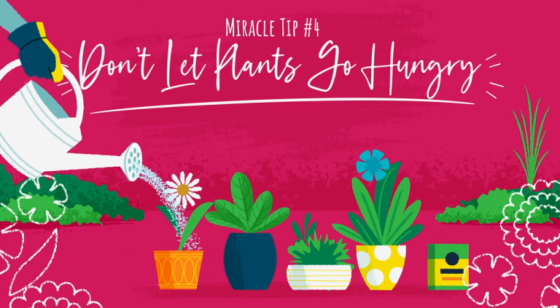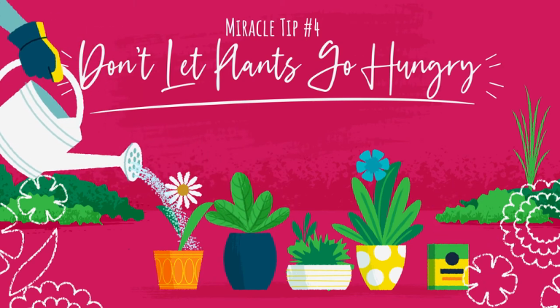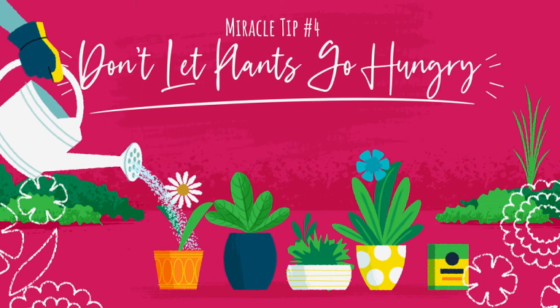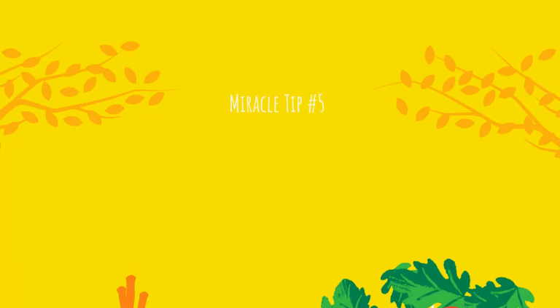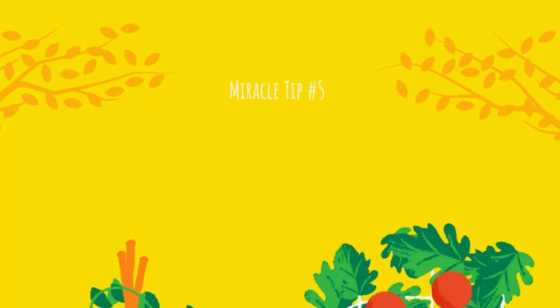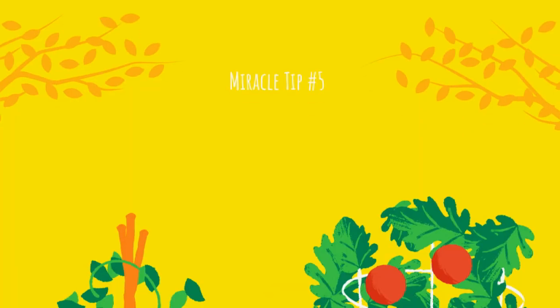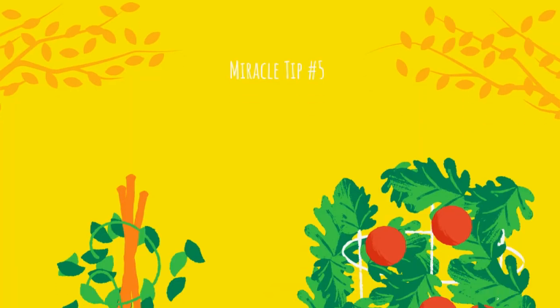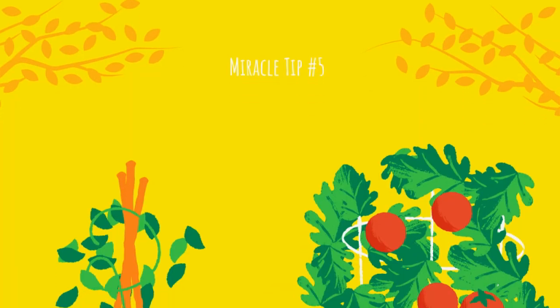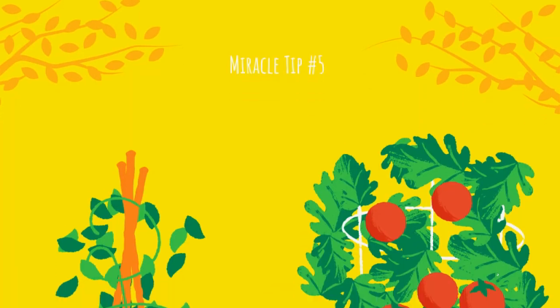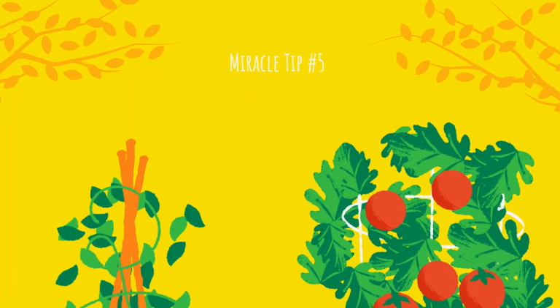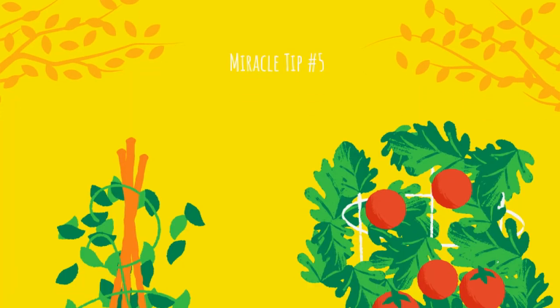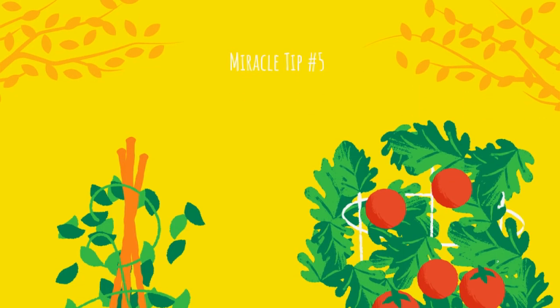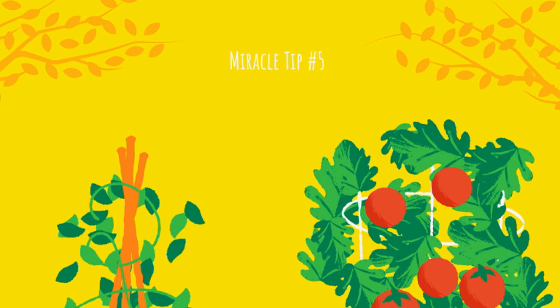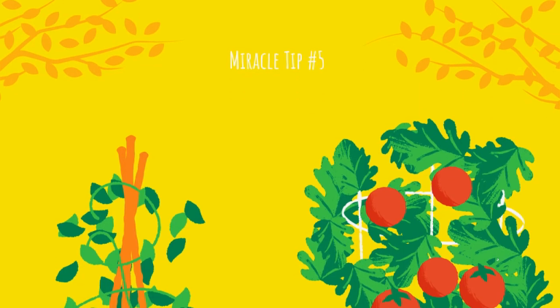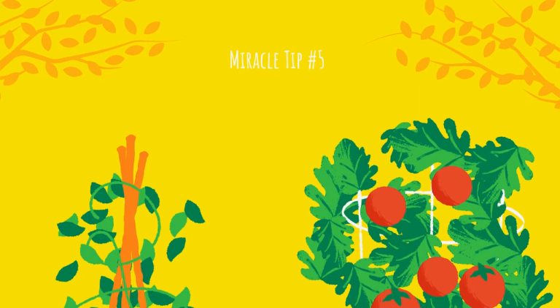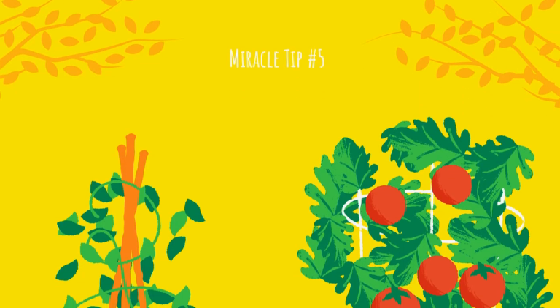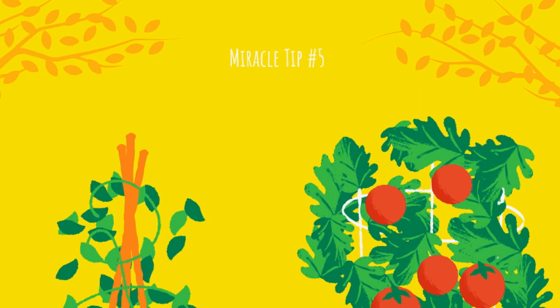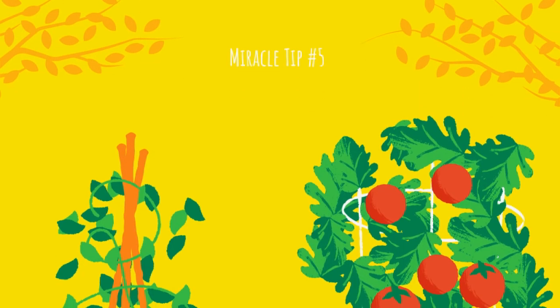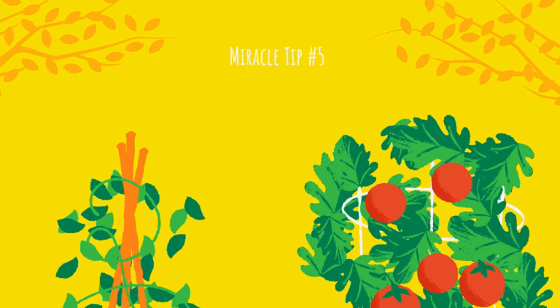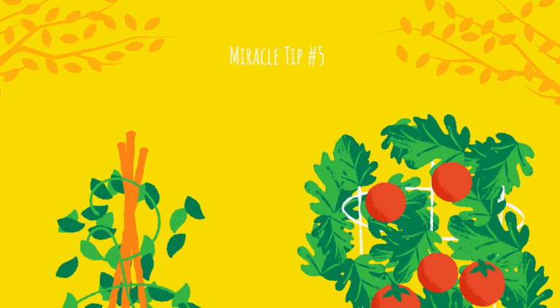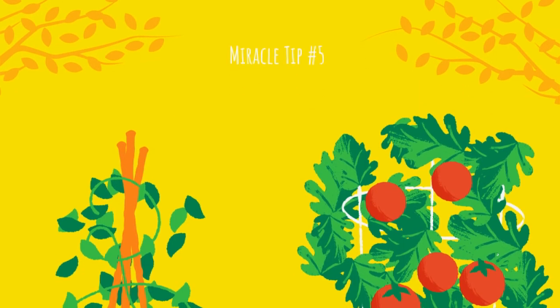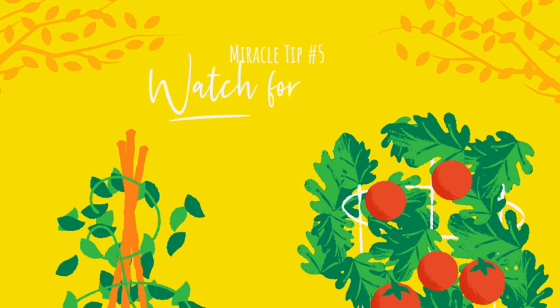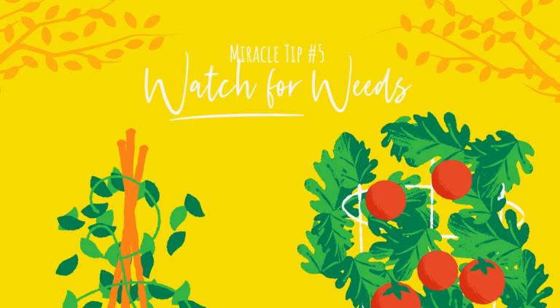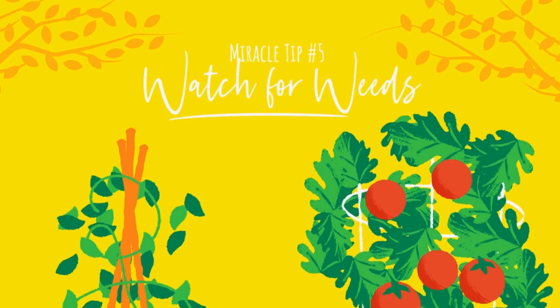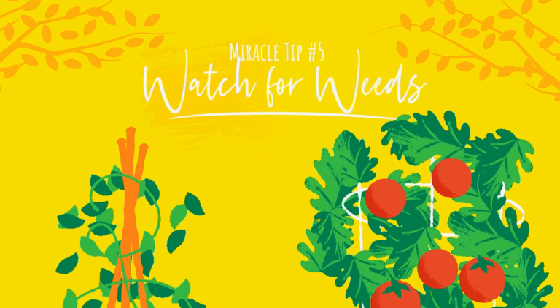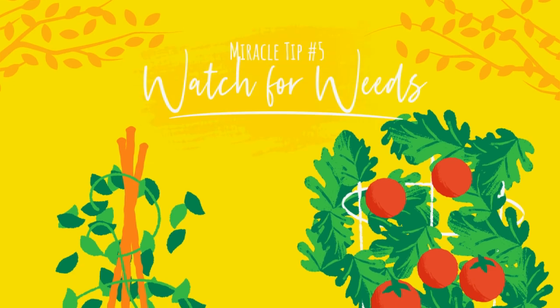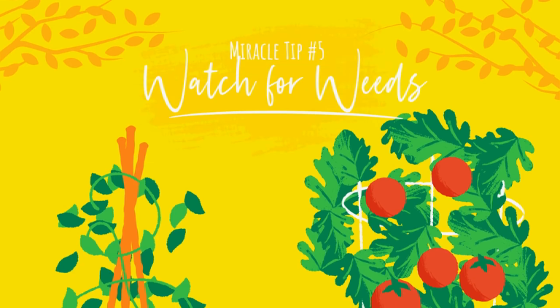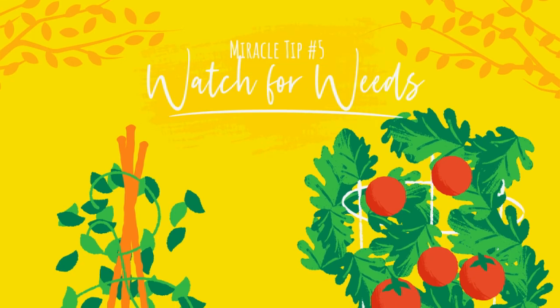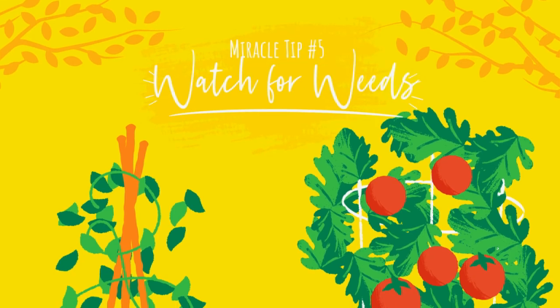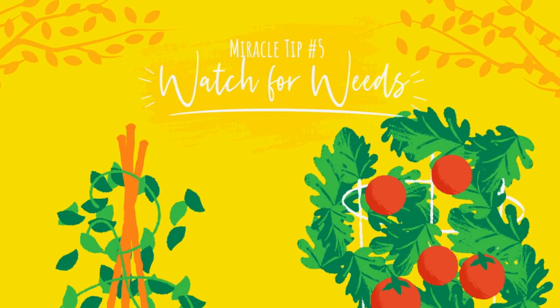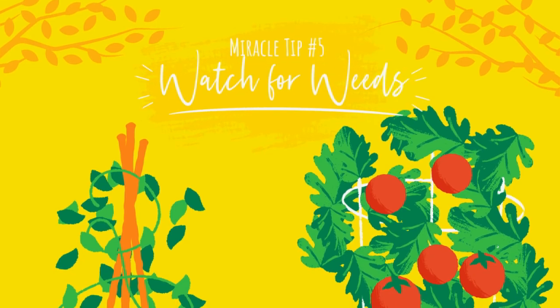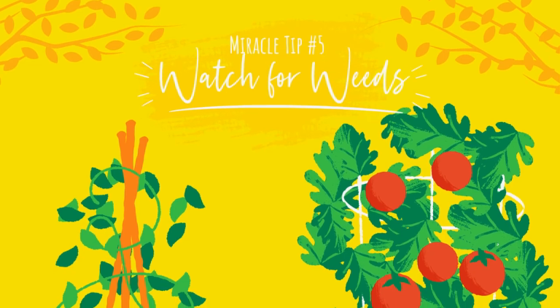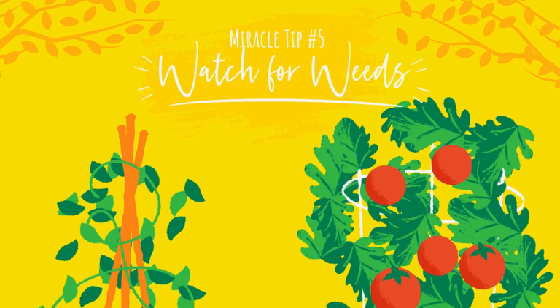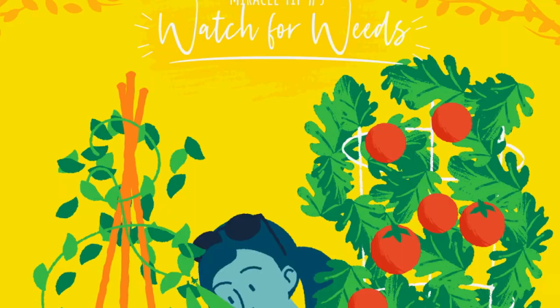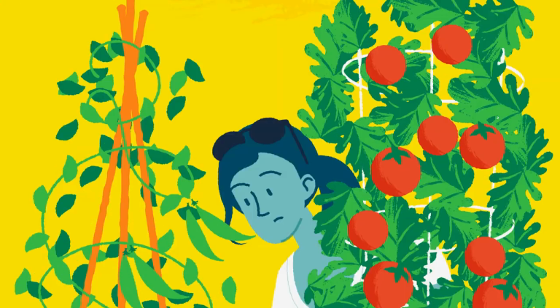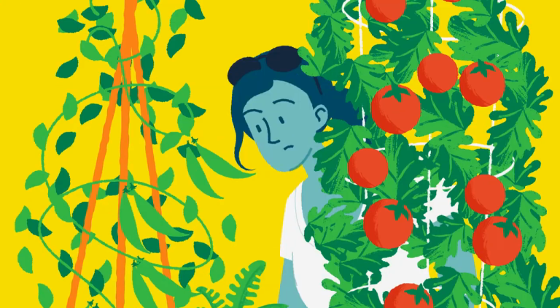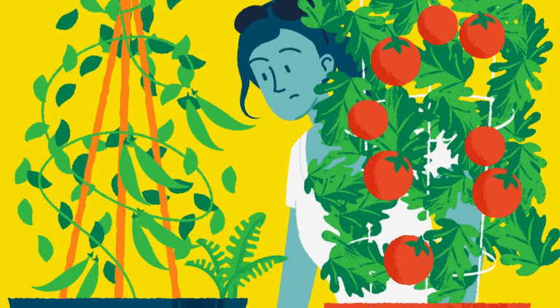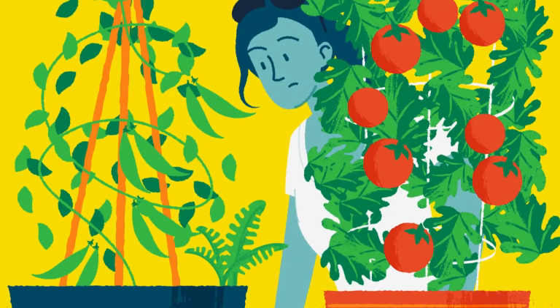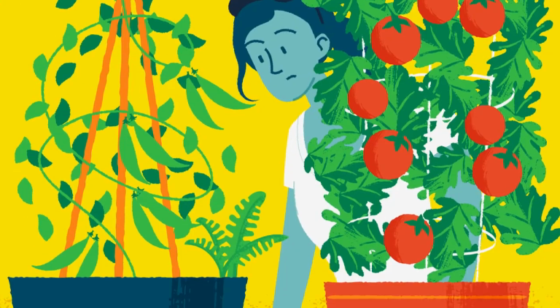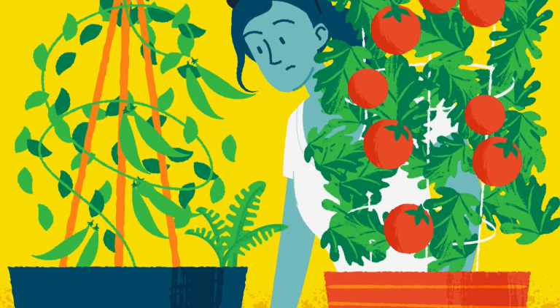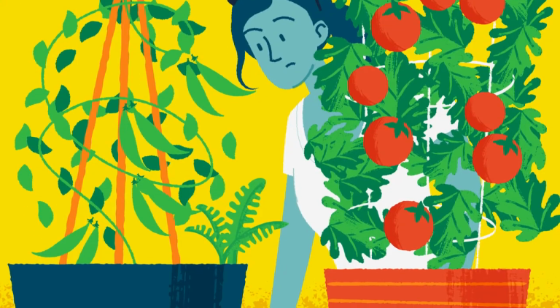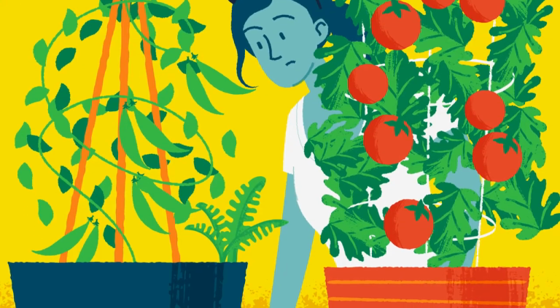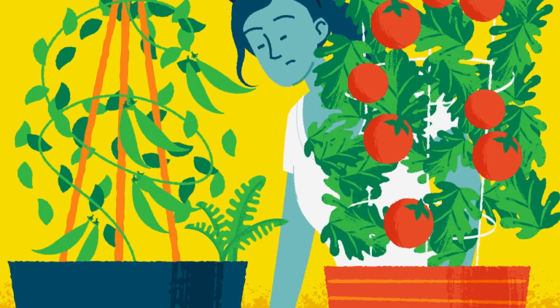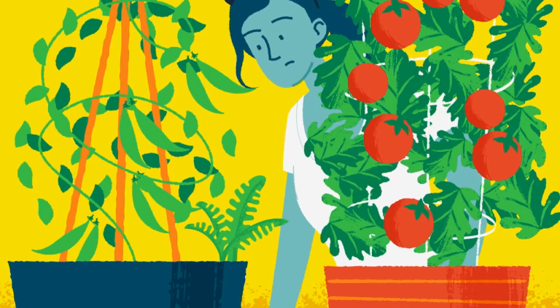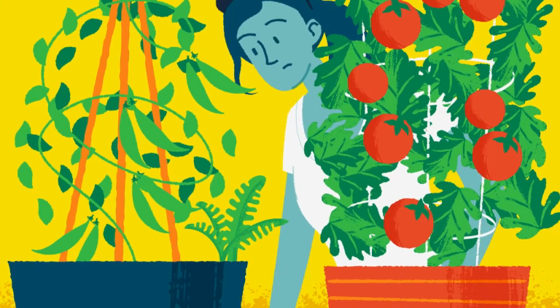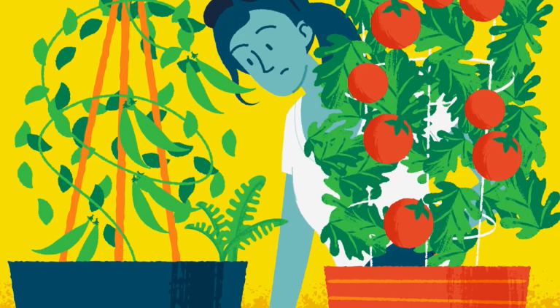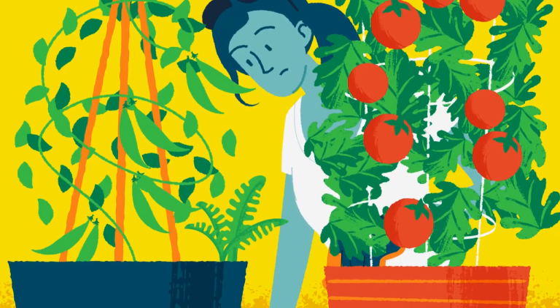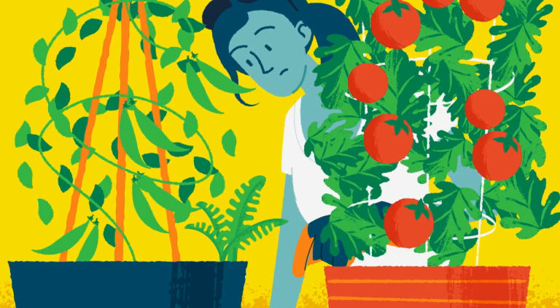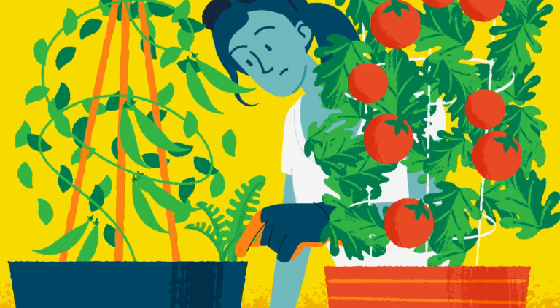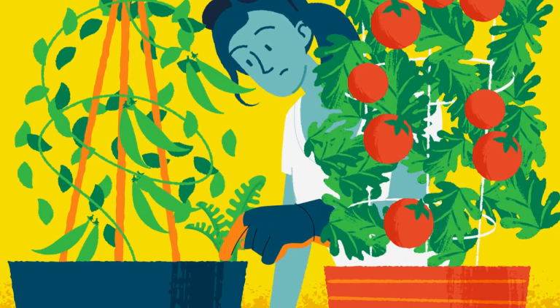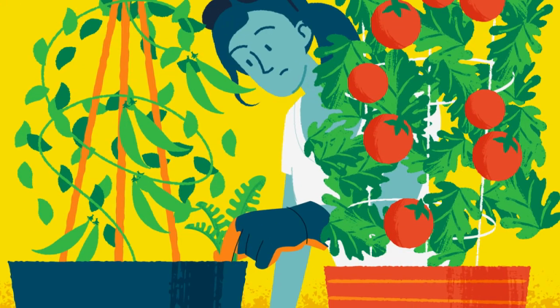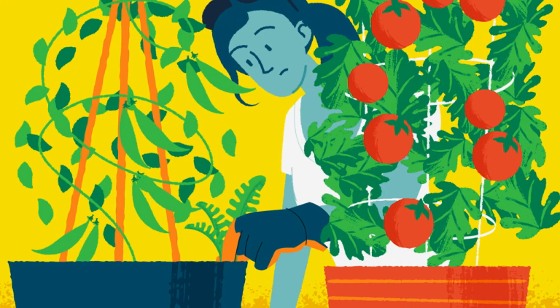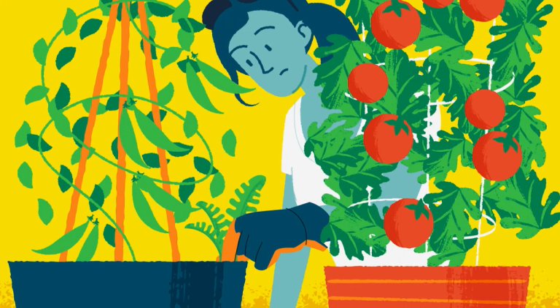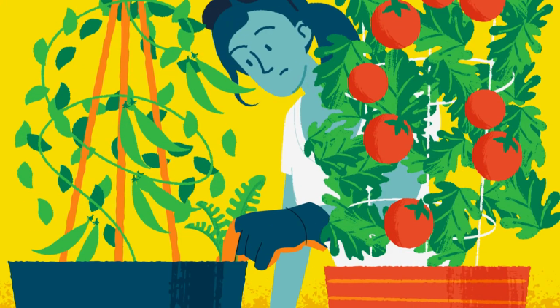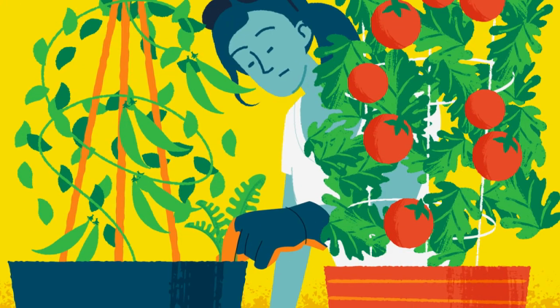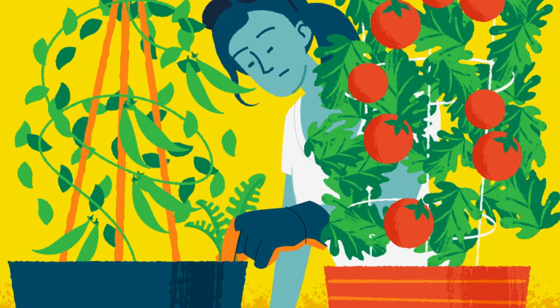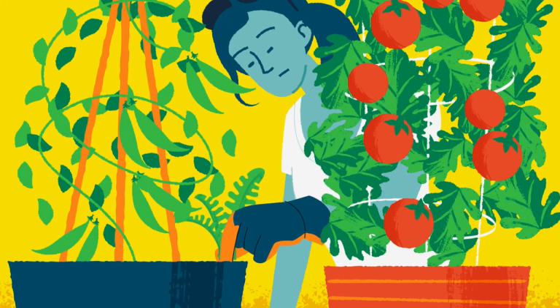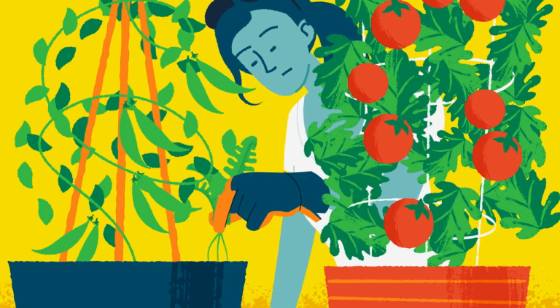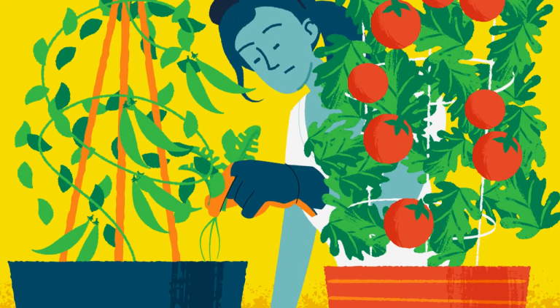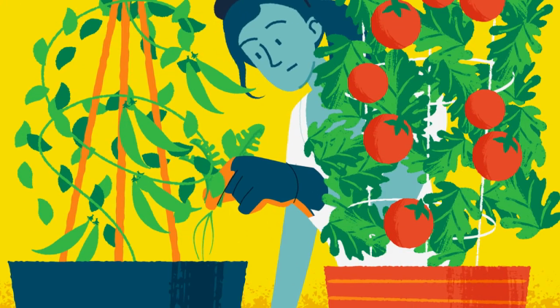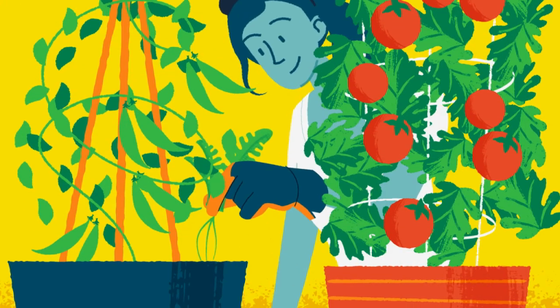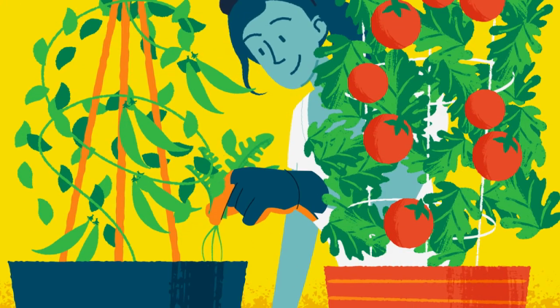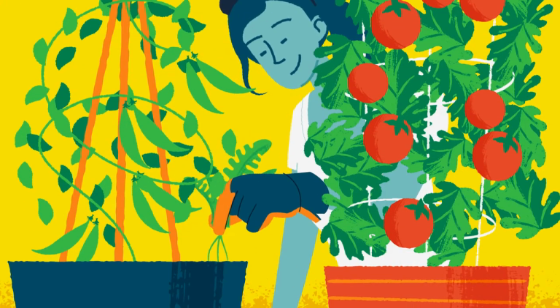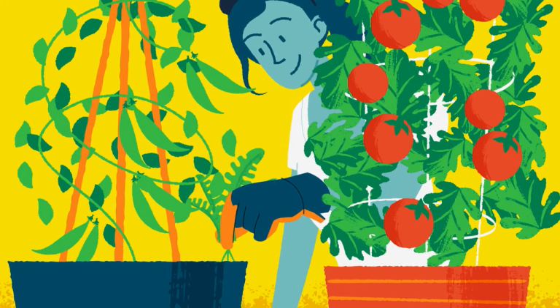Miracle tip number five: watch for weeds. Don't forget to keep an eye out for weeds and yank them as soon as they appear.